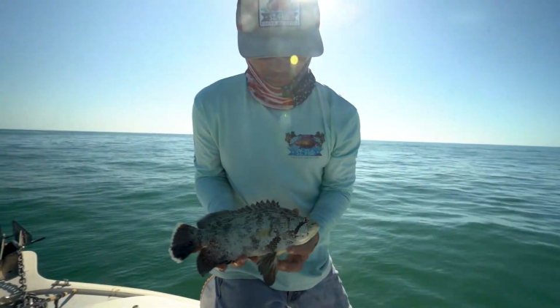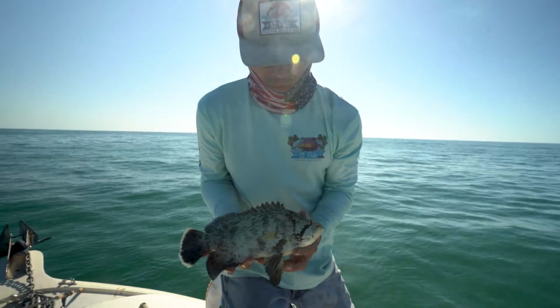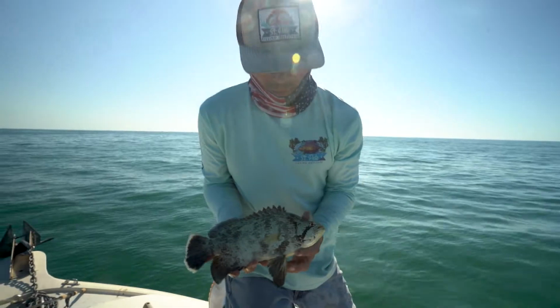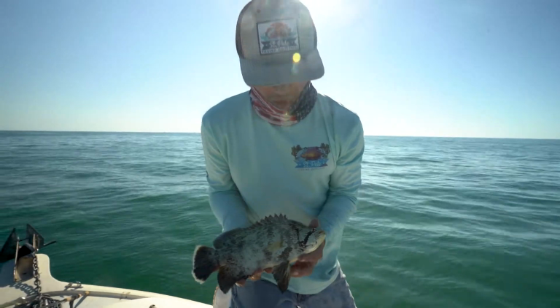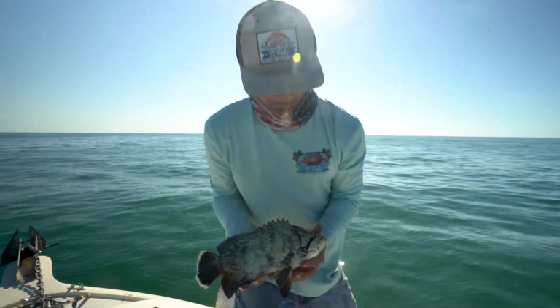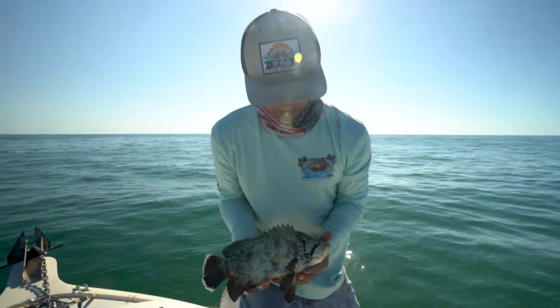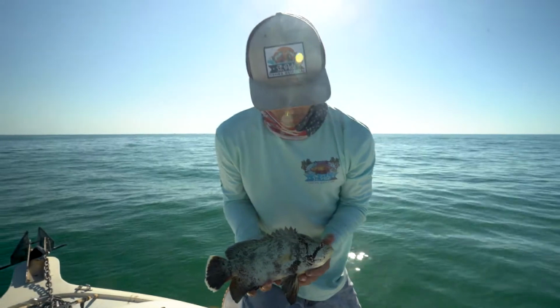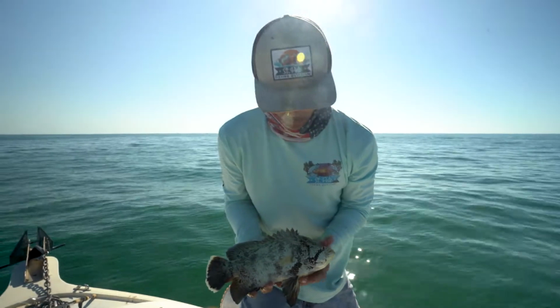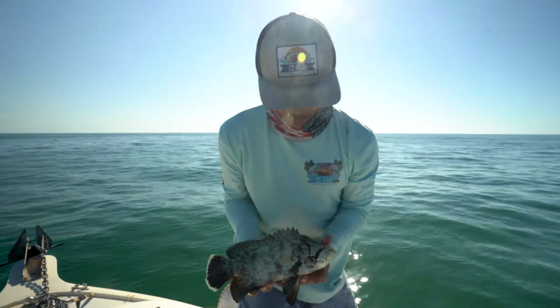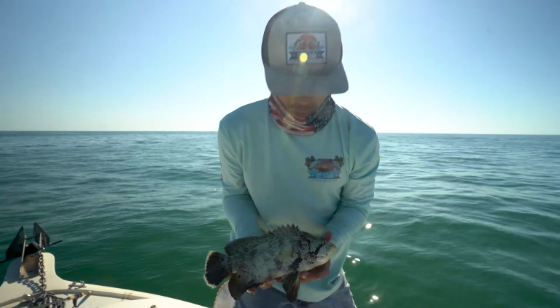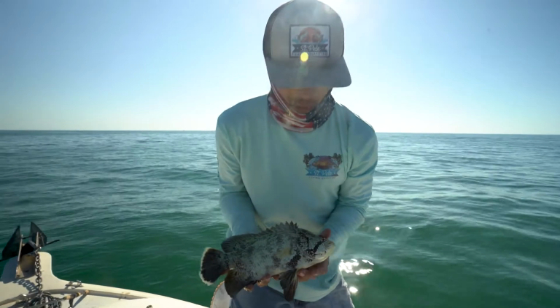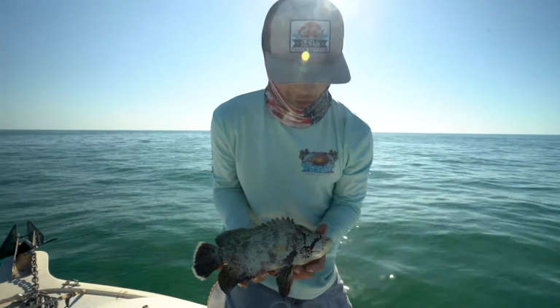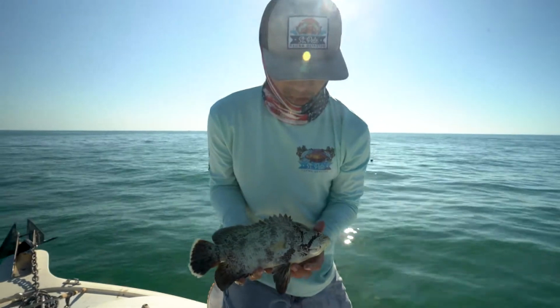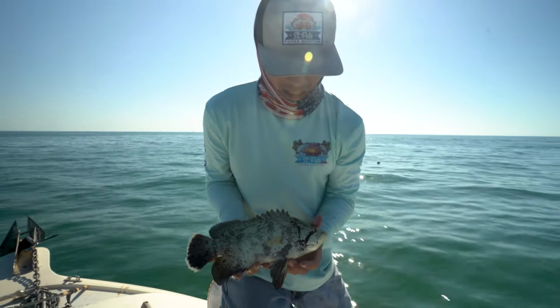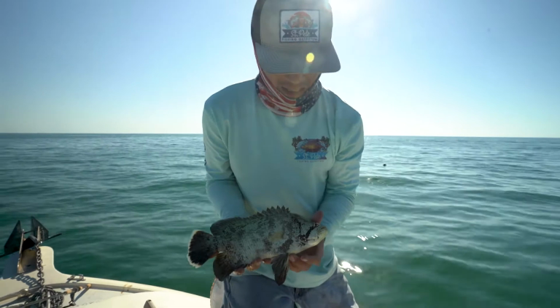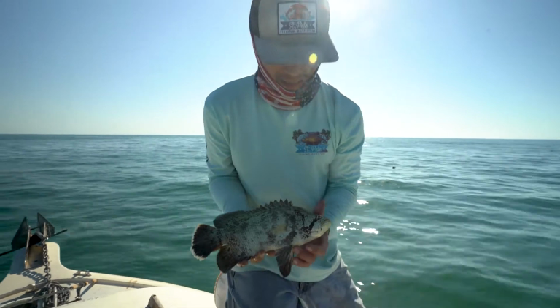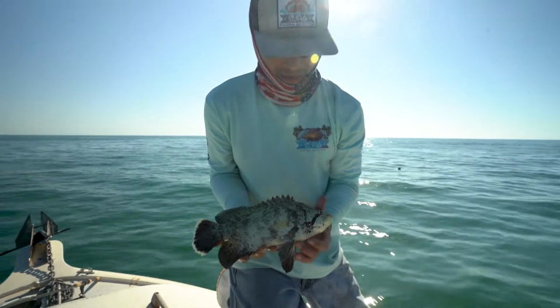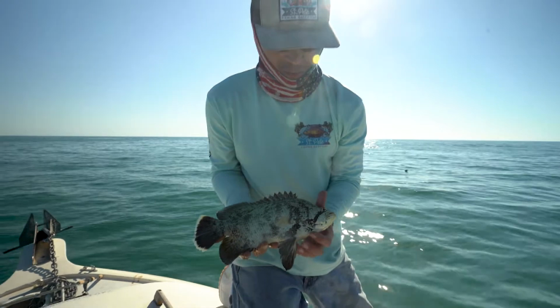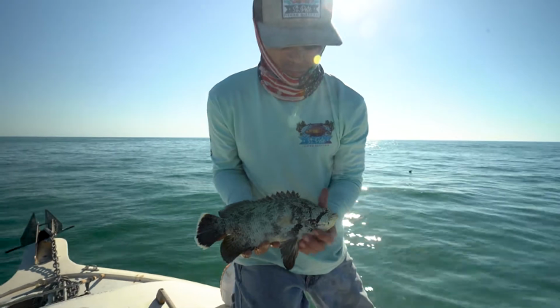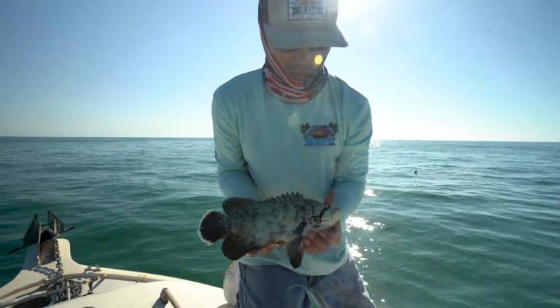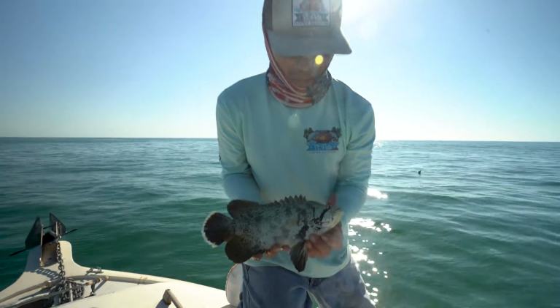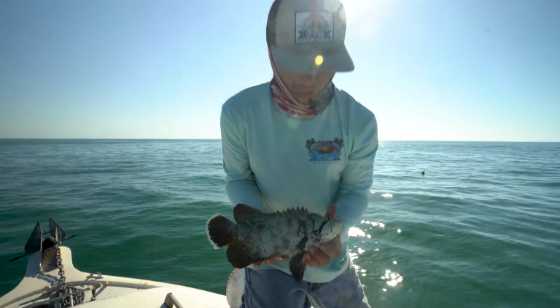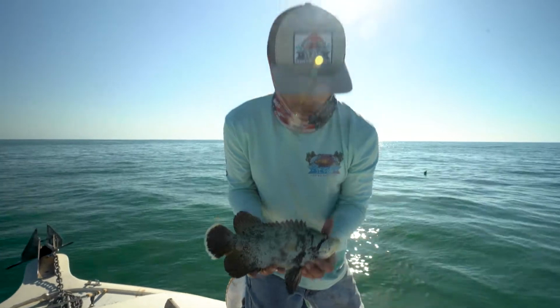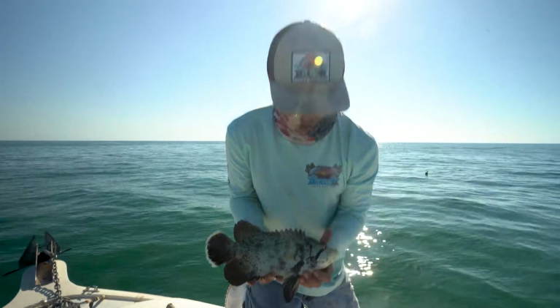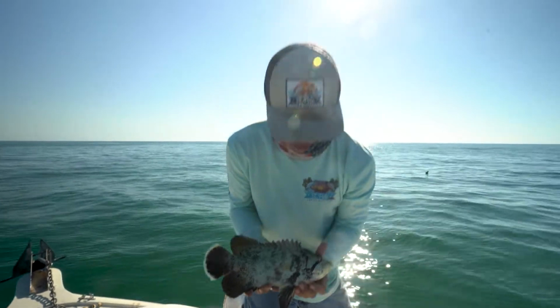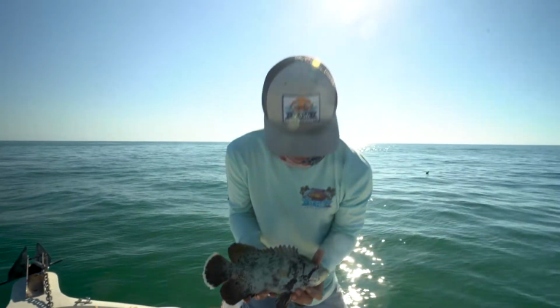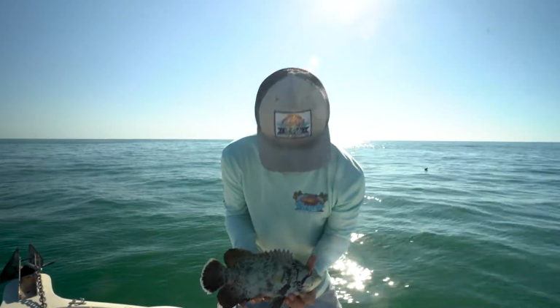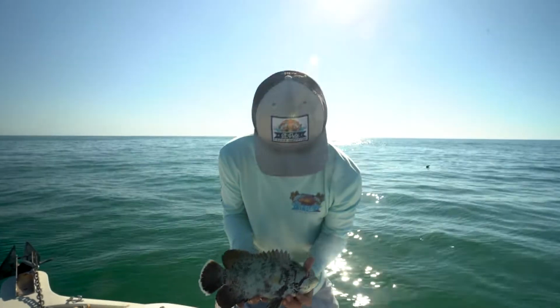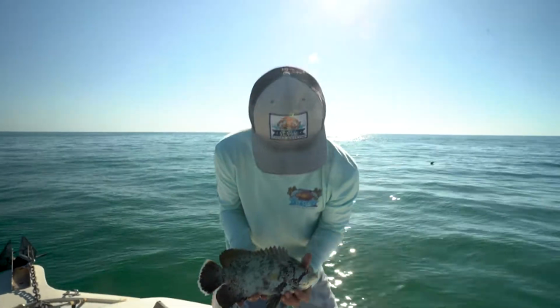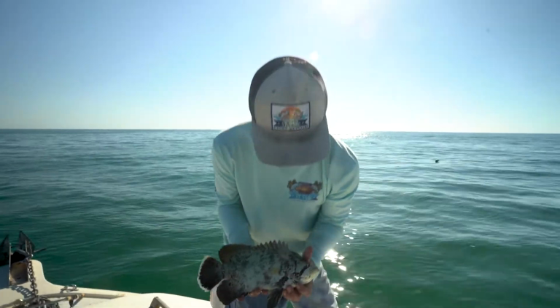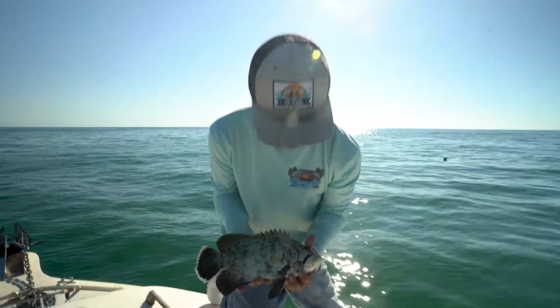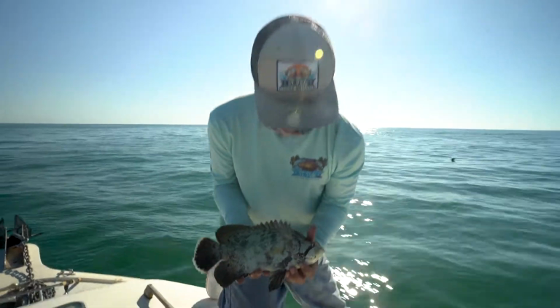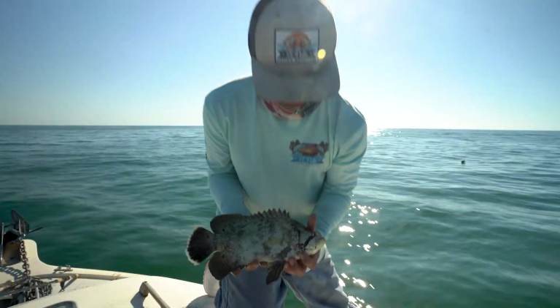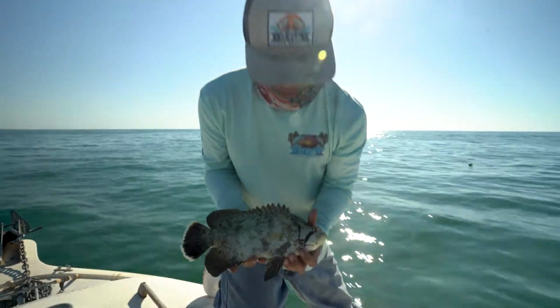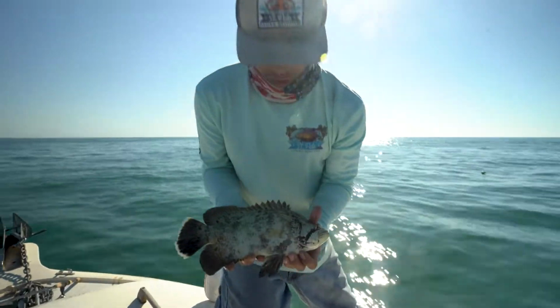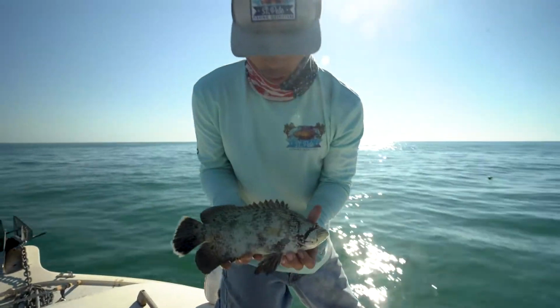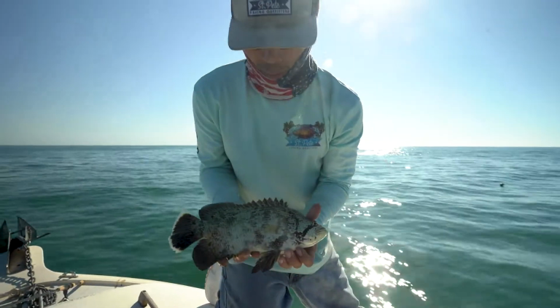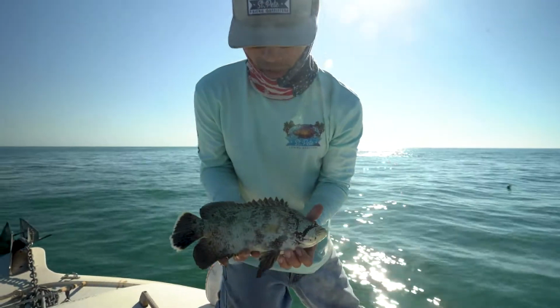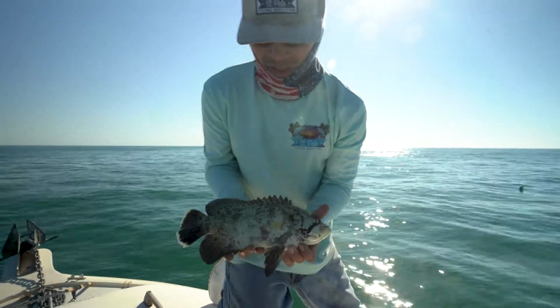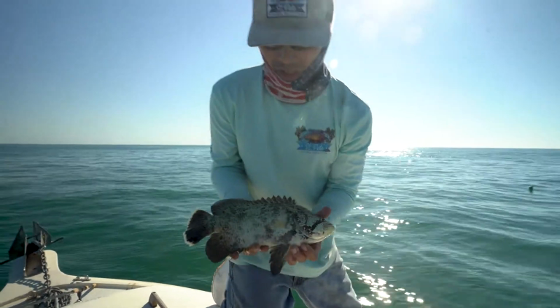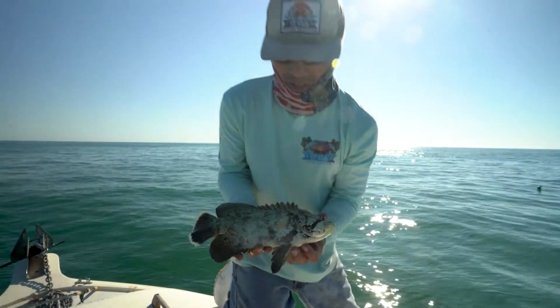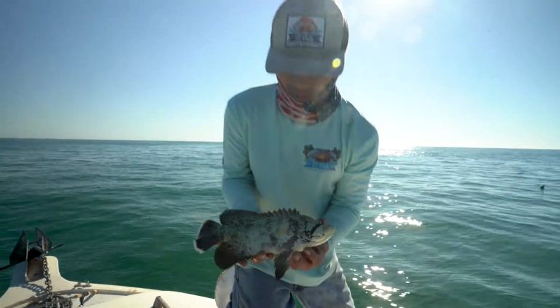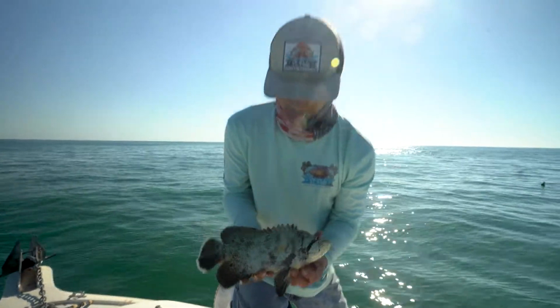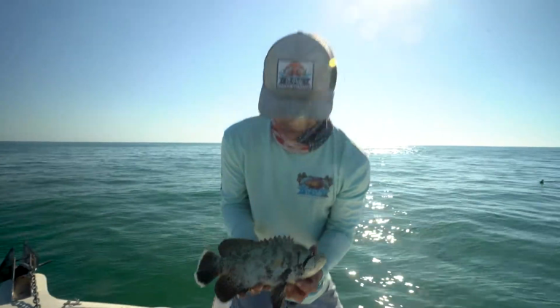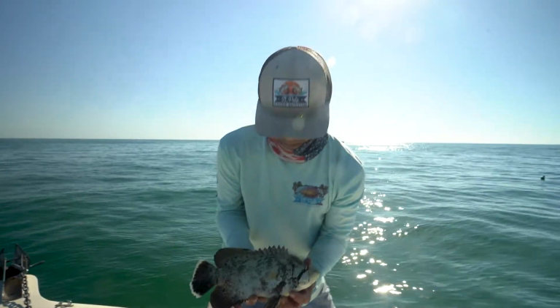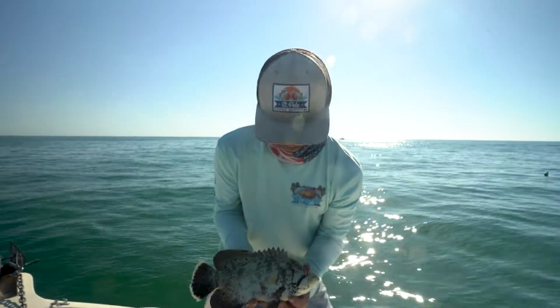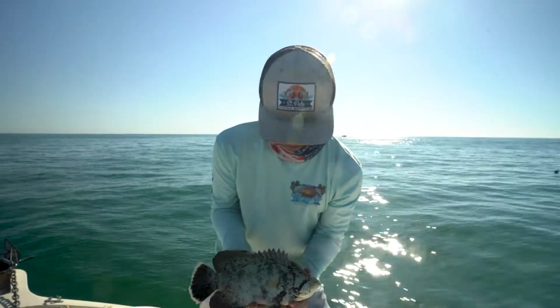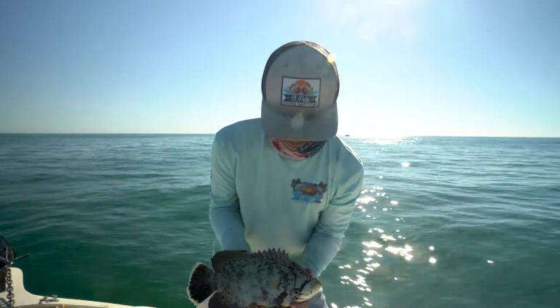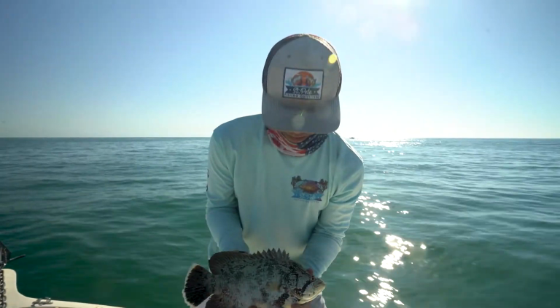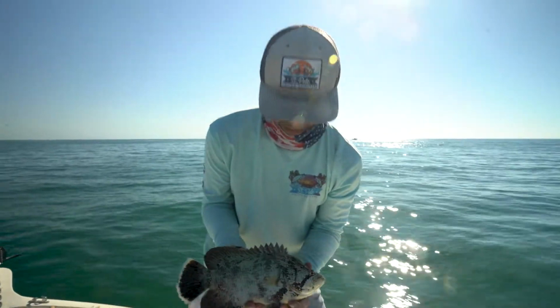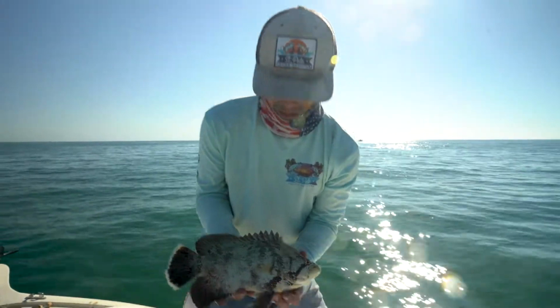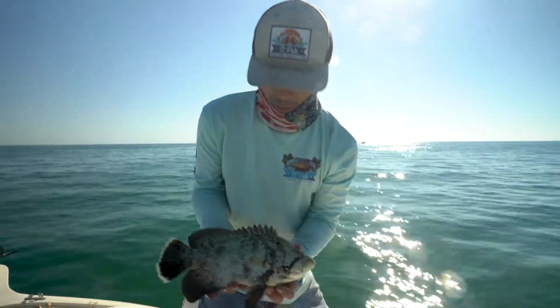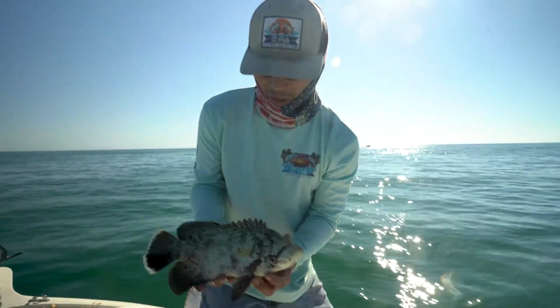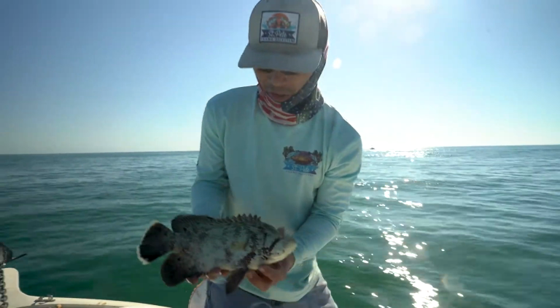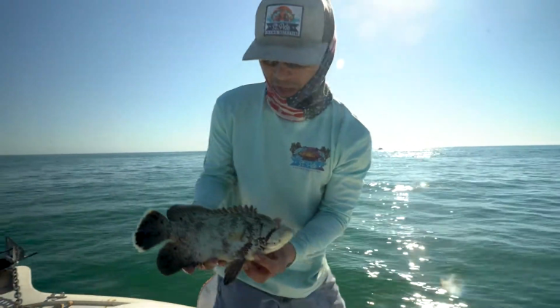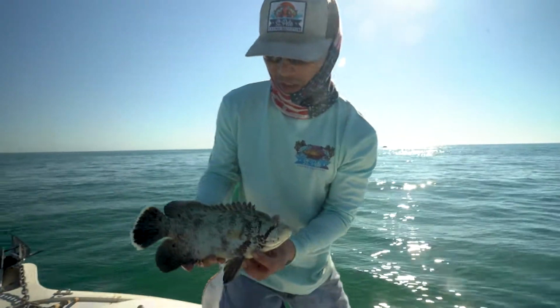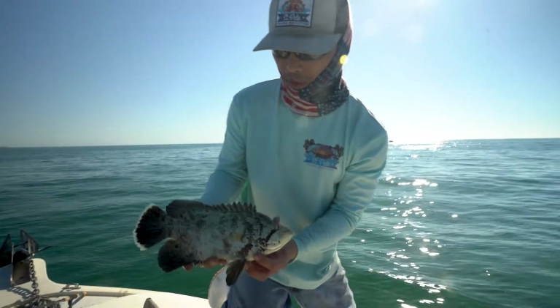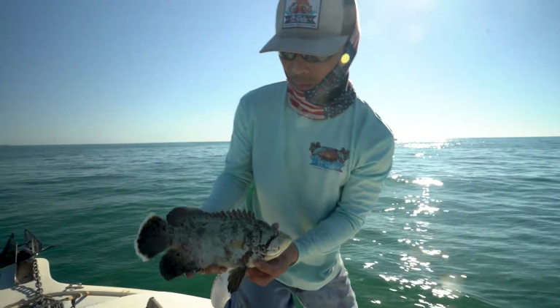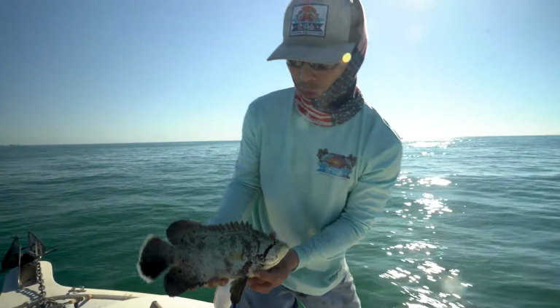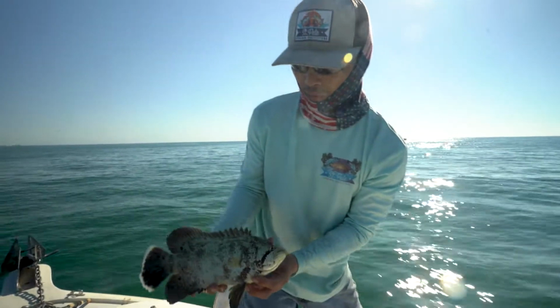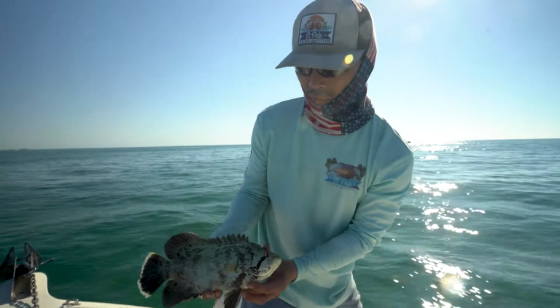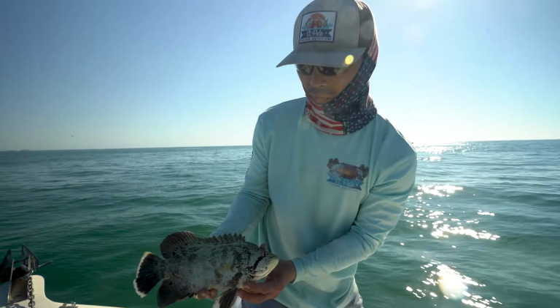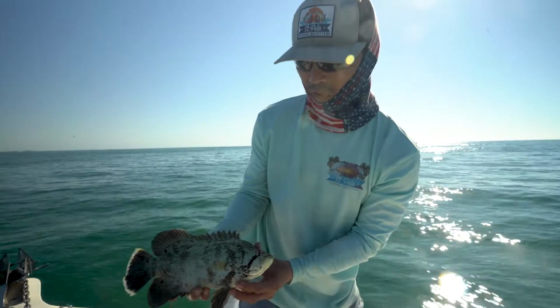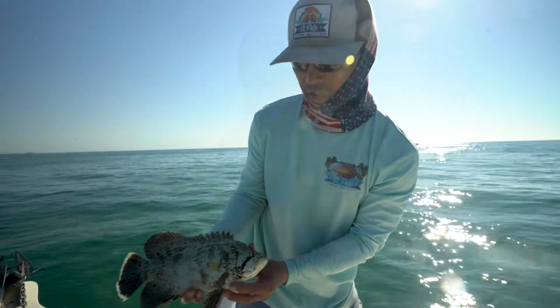Be careful holding the bigger guys — they have some pretty gnarly gill plates on them. But other than that, they're beautiful fish.